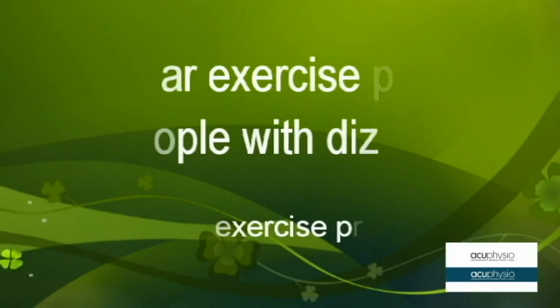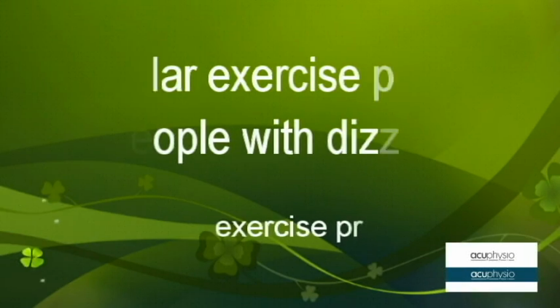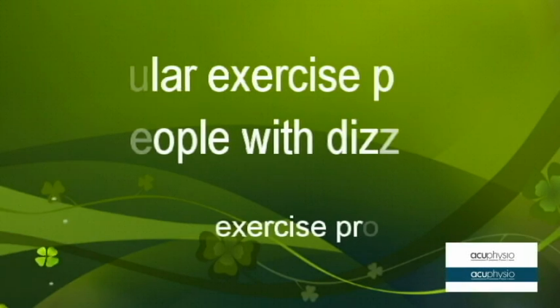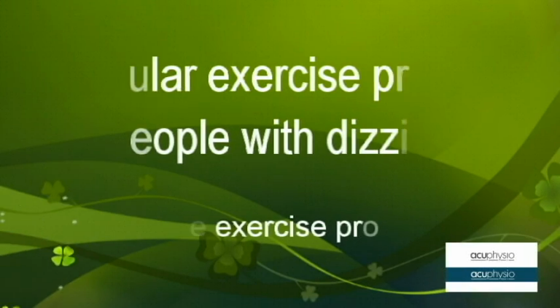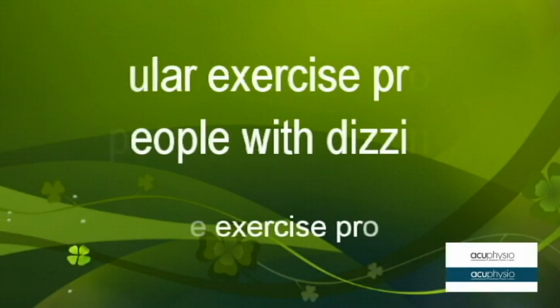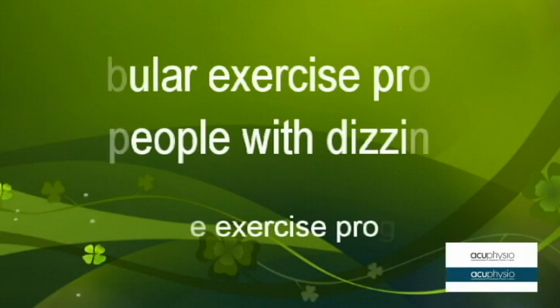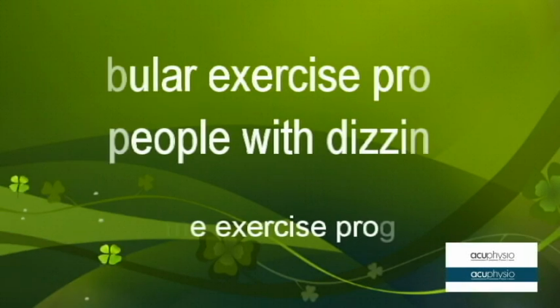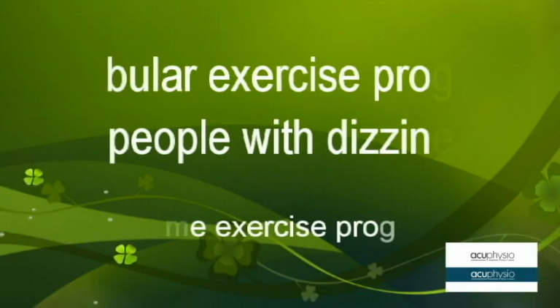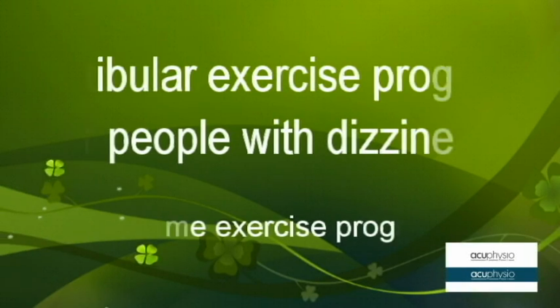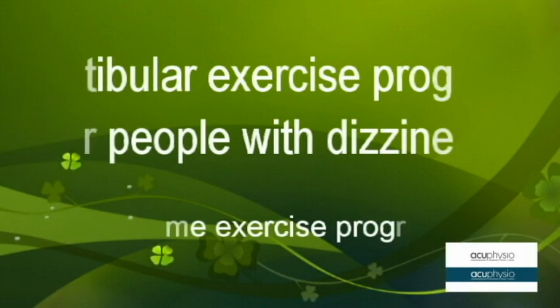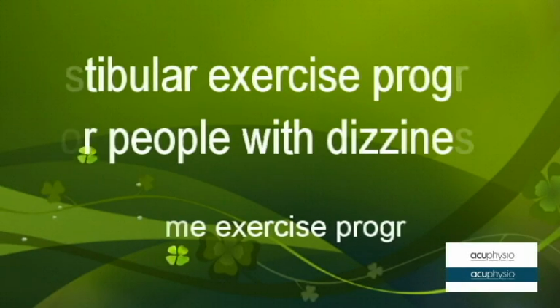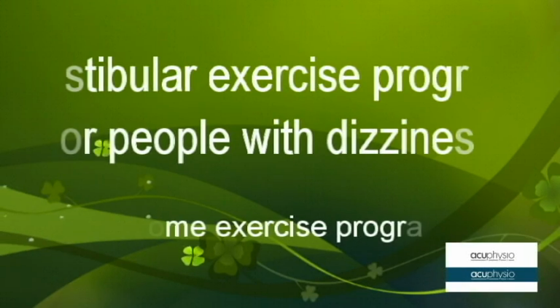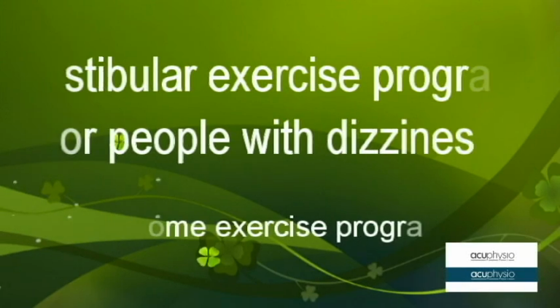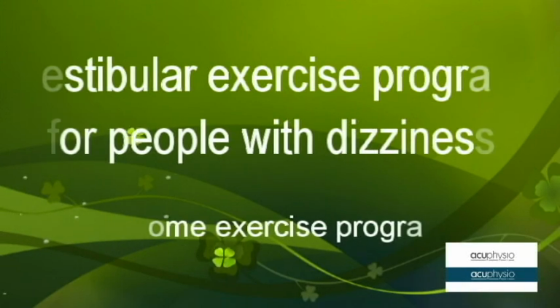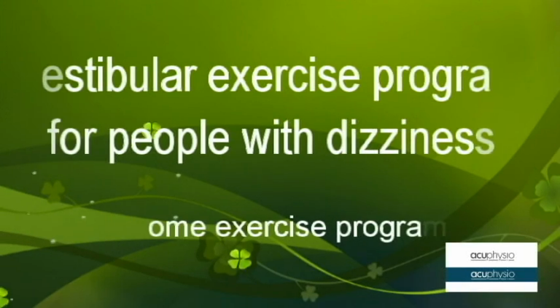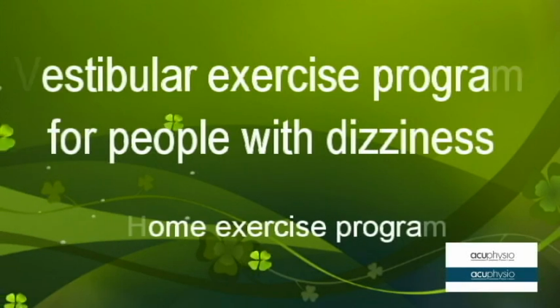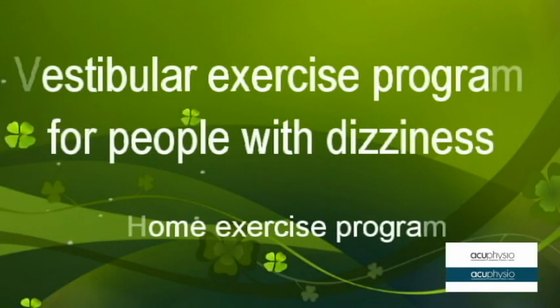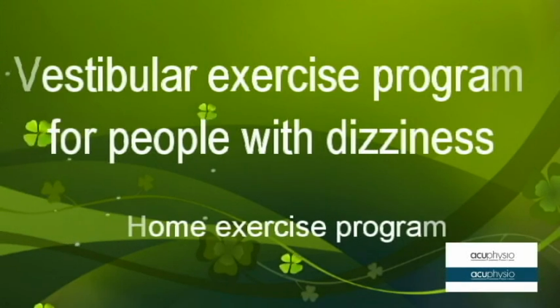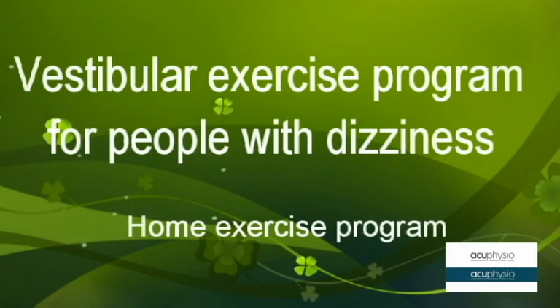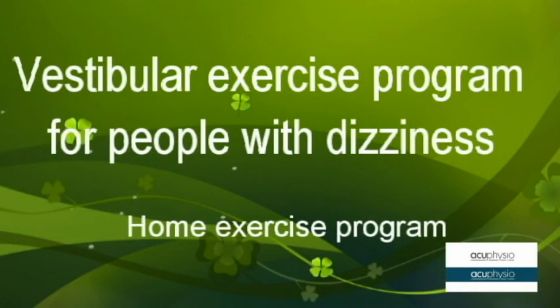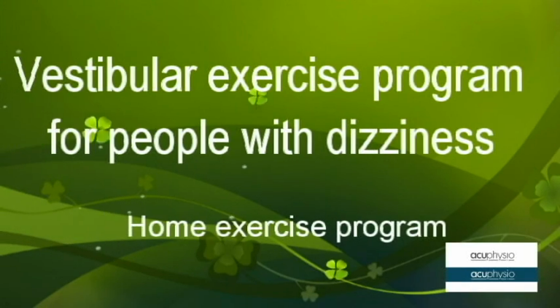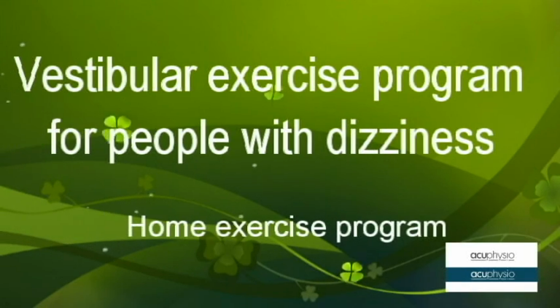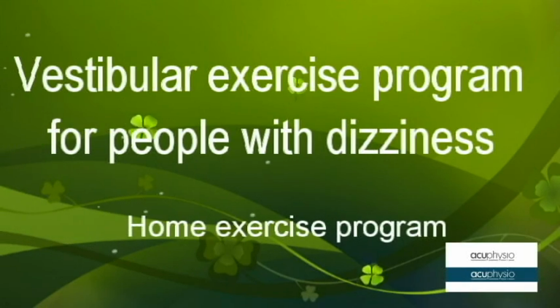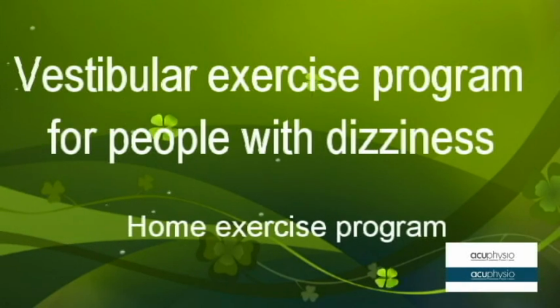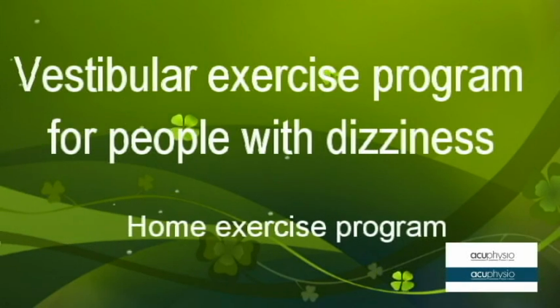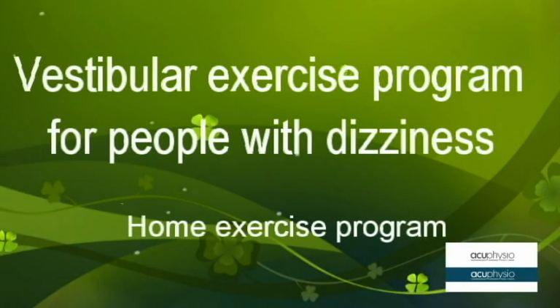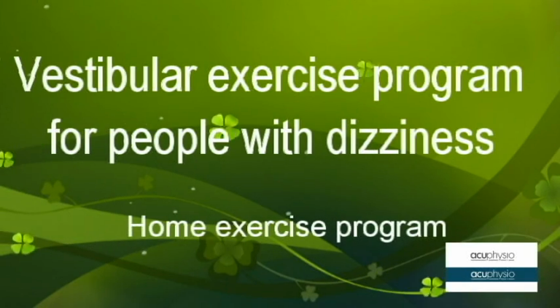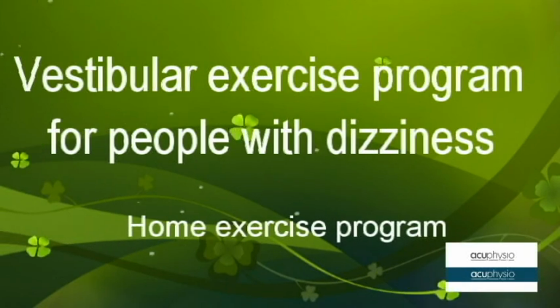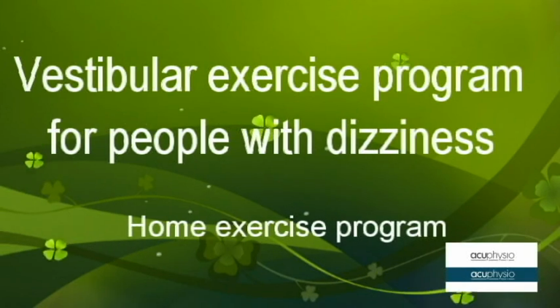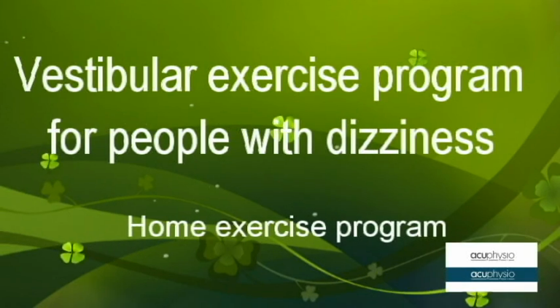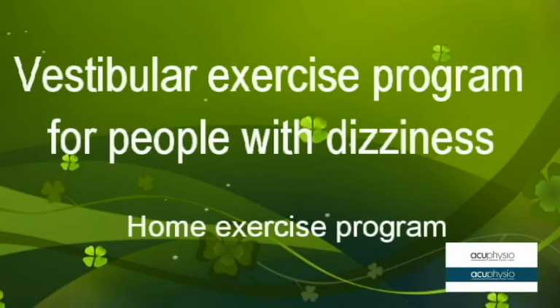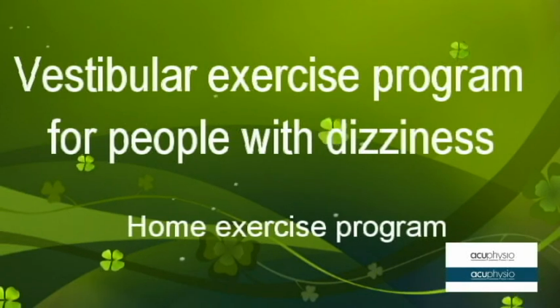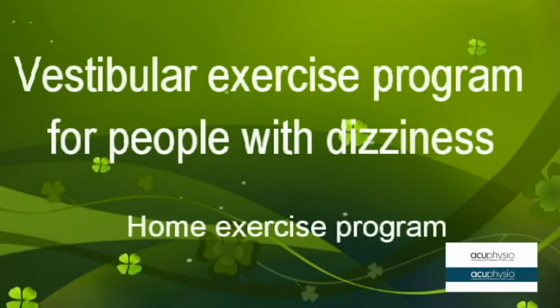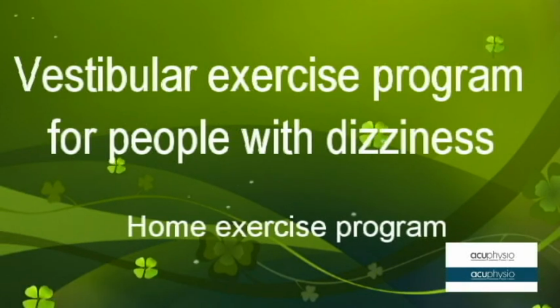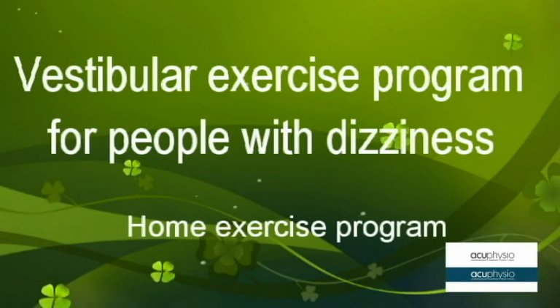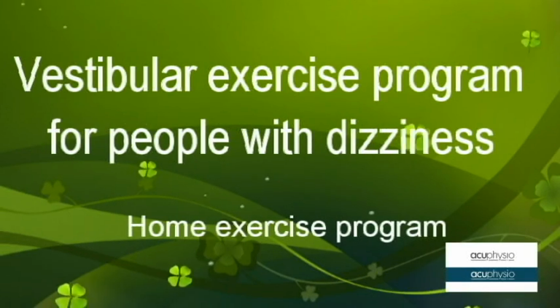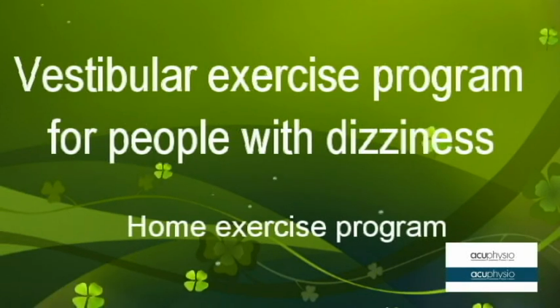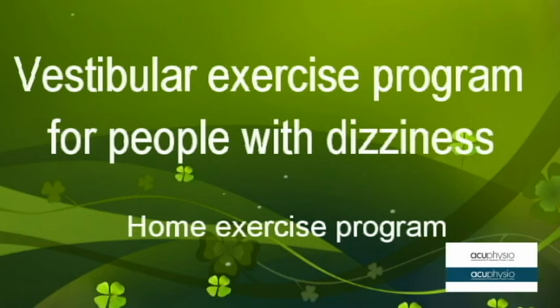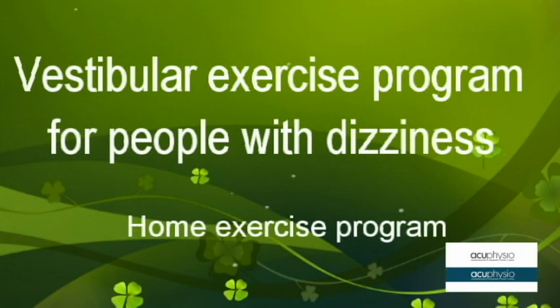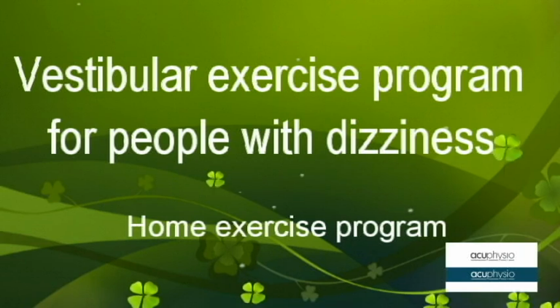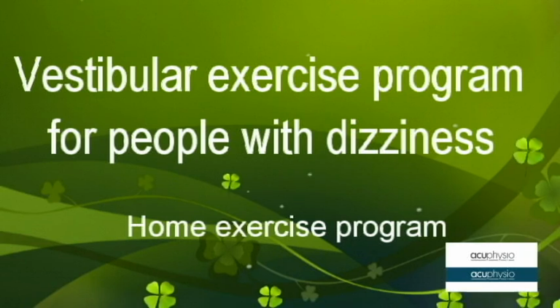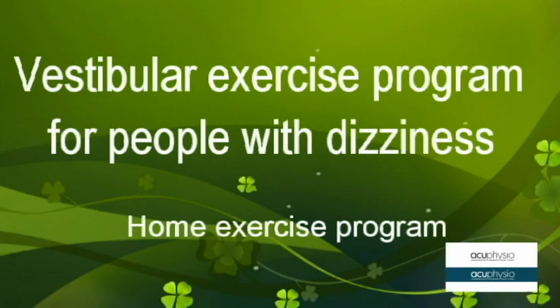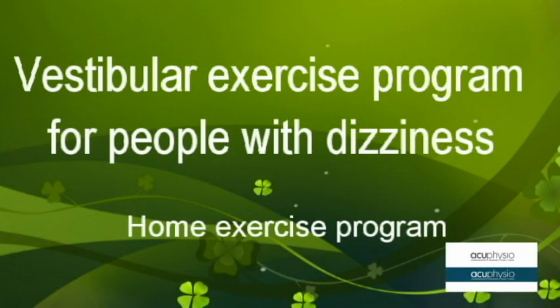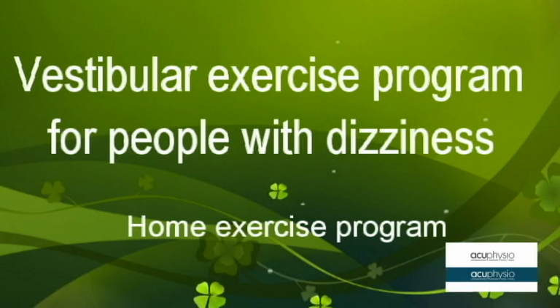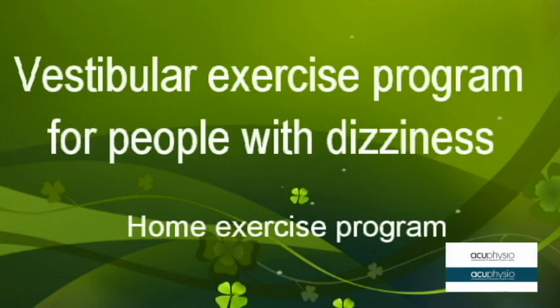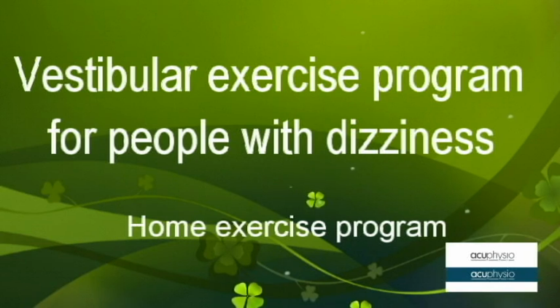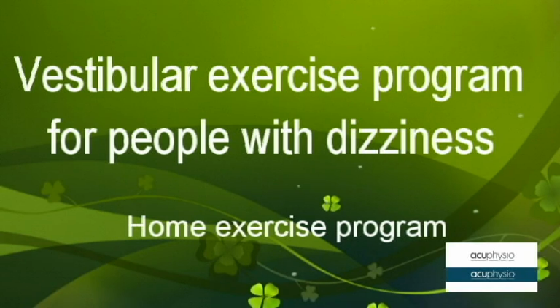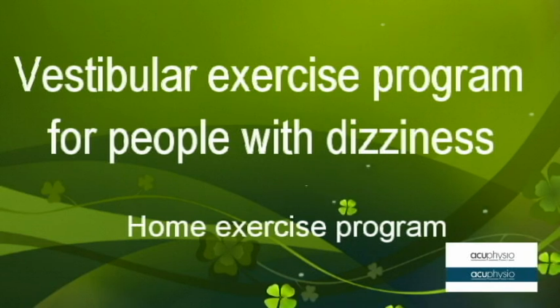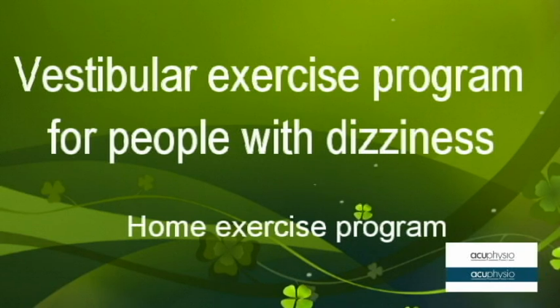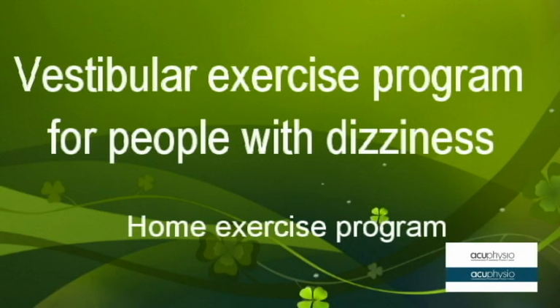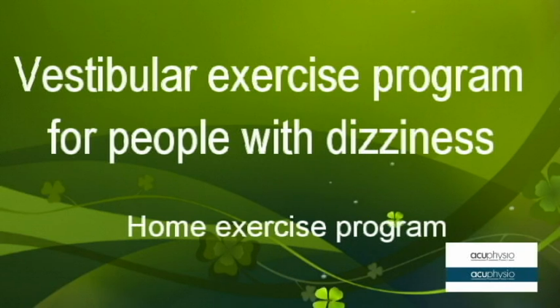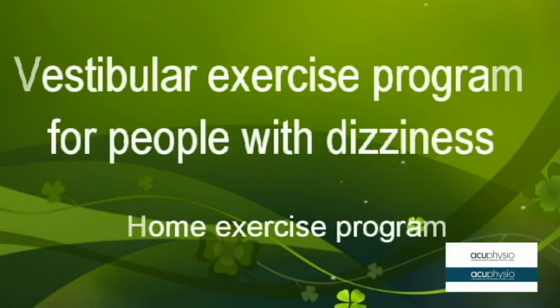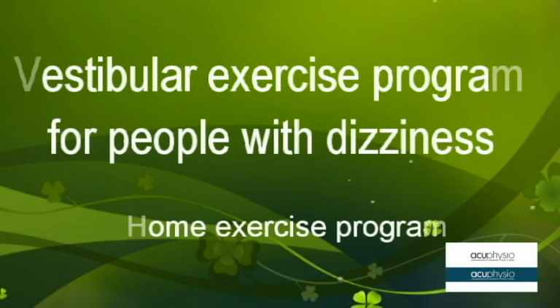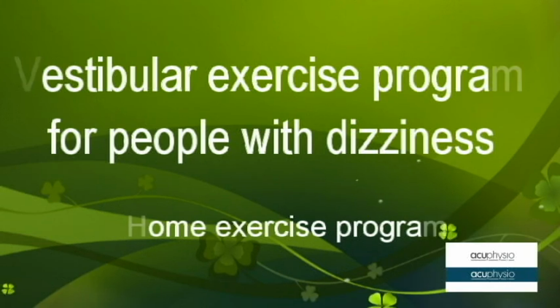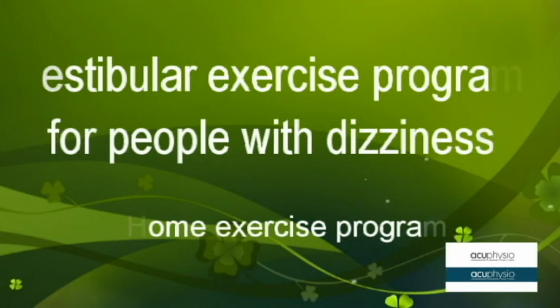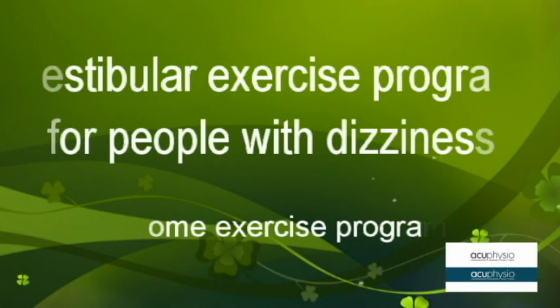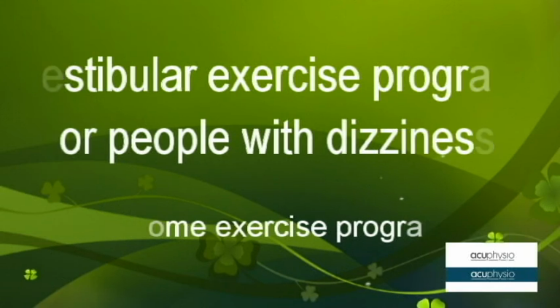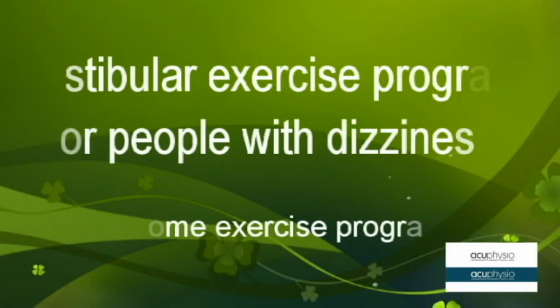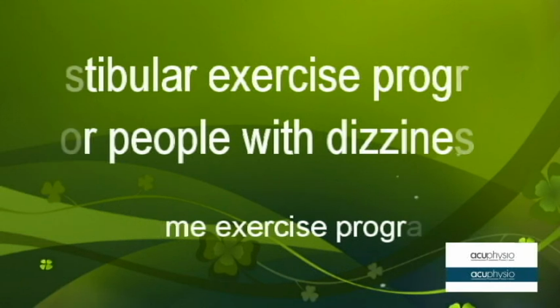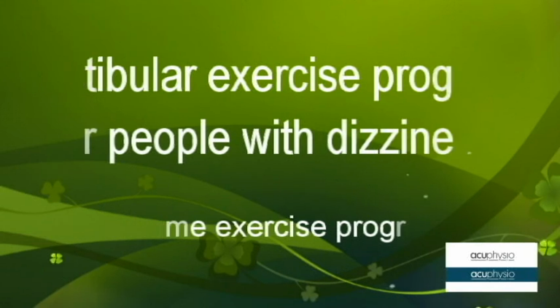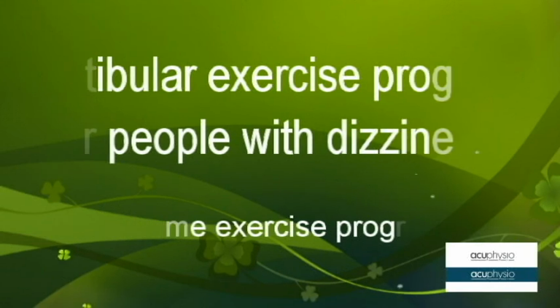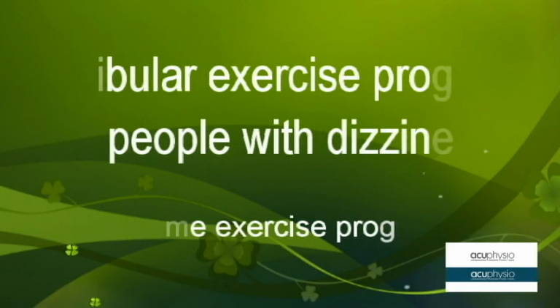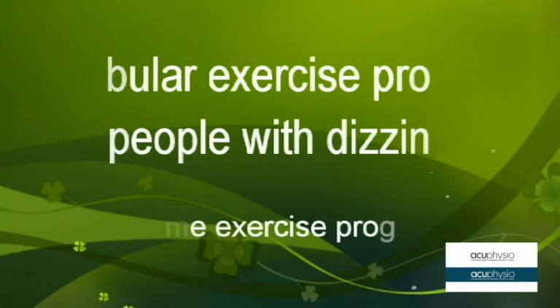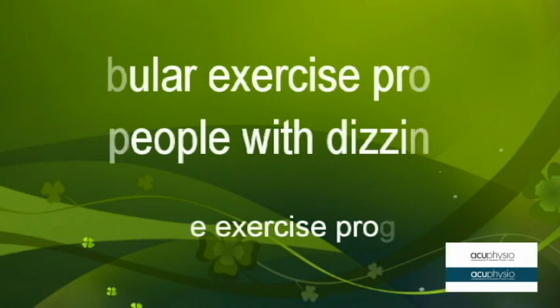Vestibular exercise program for people with dizziness. This is the home exercise program.